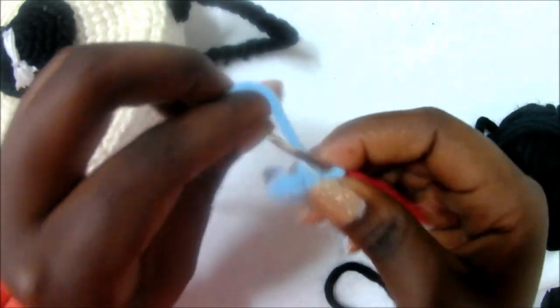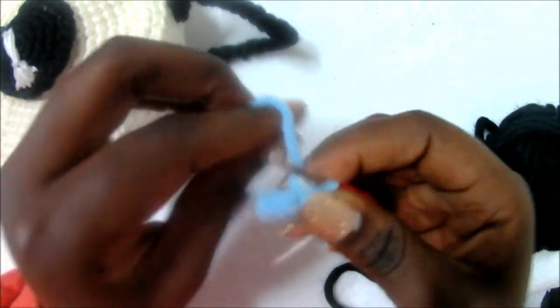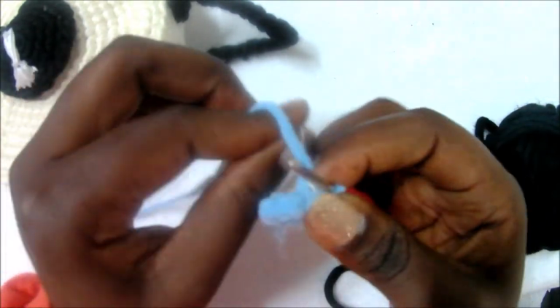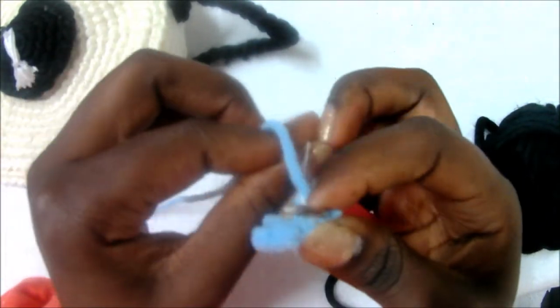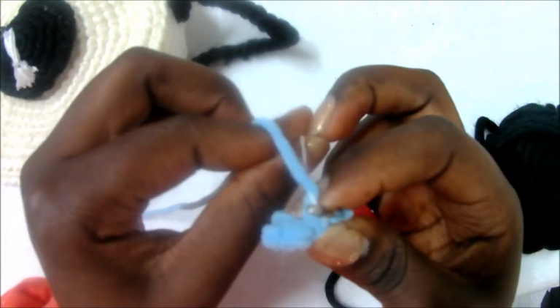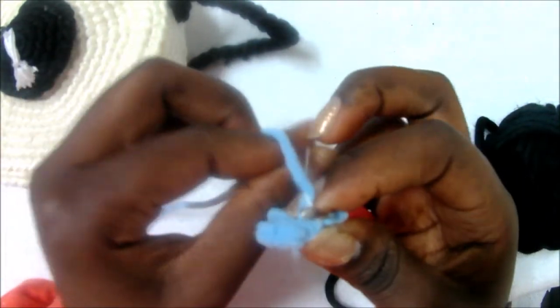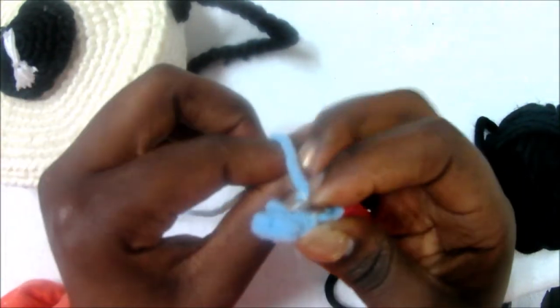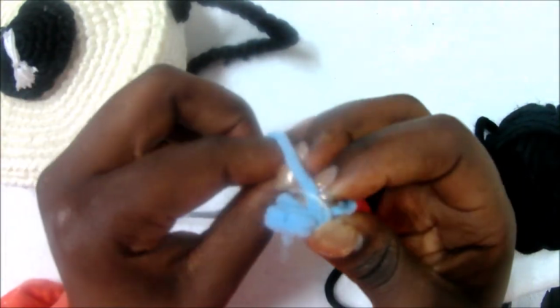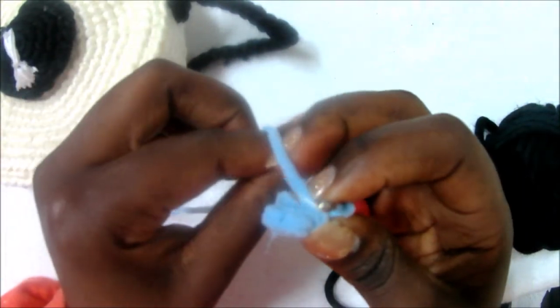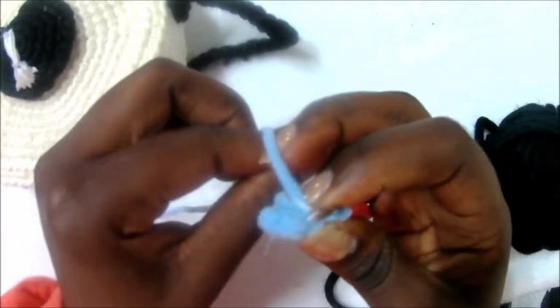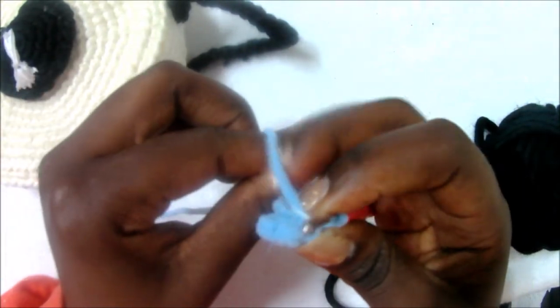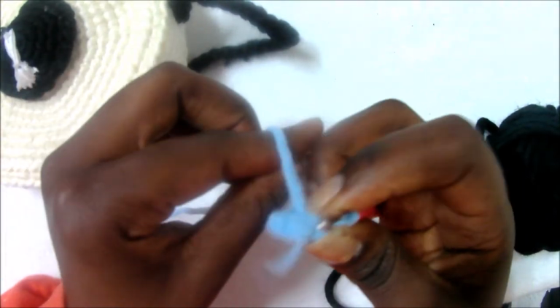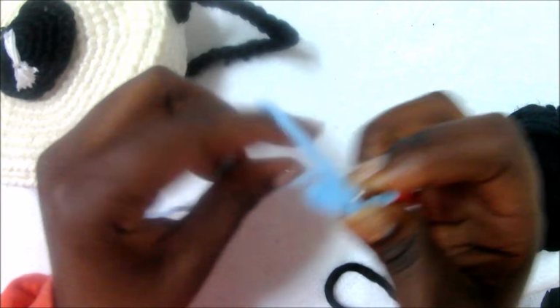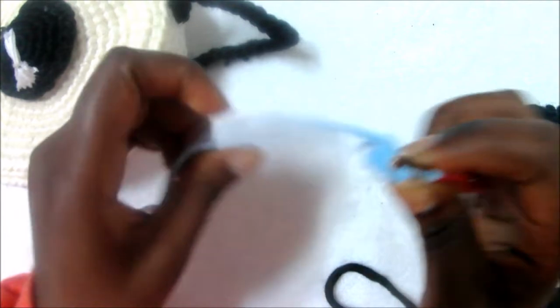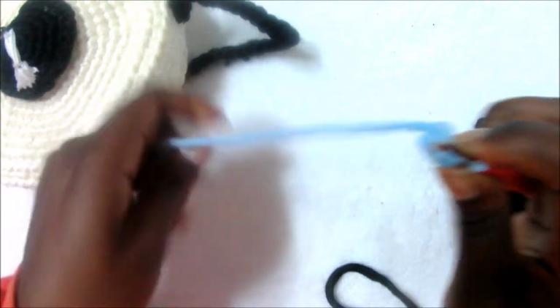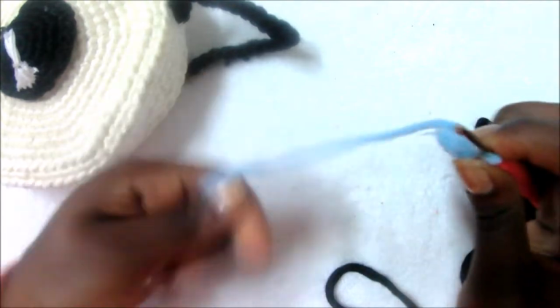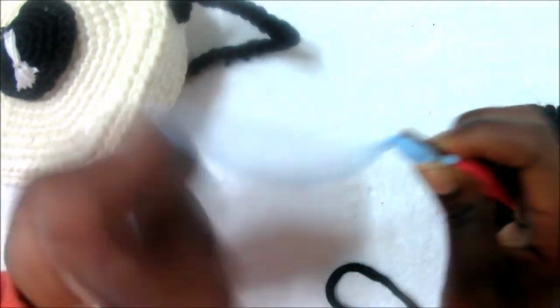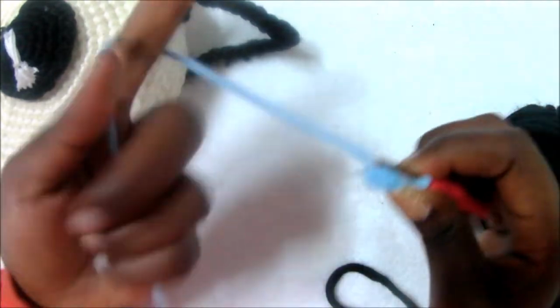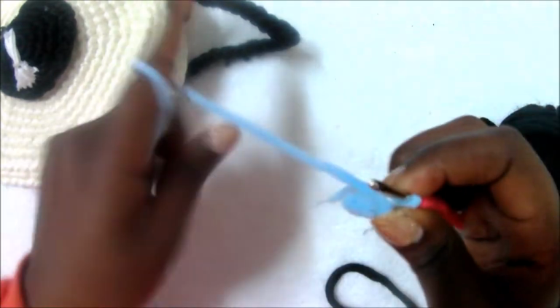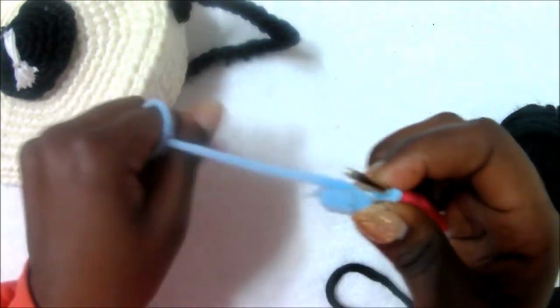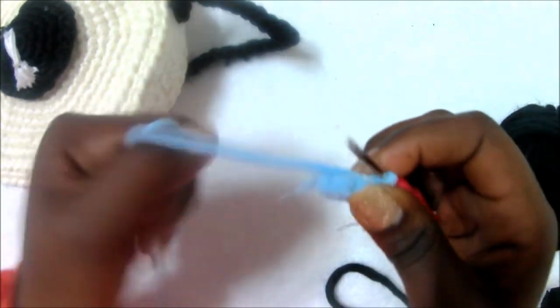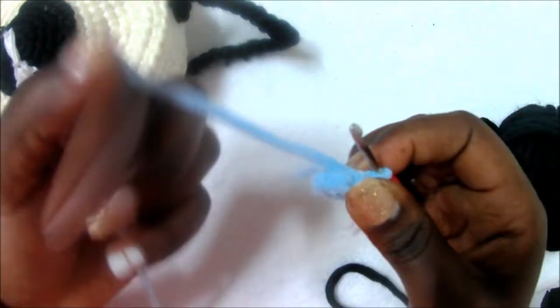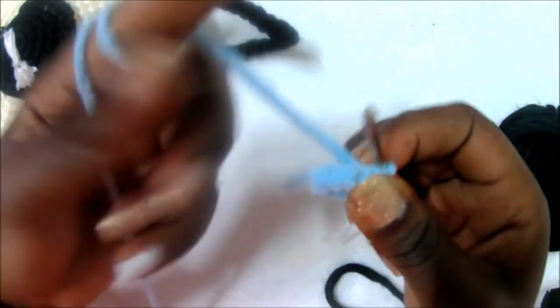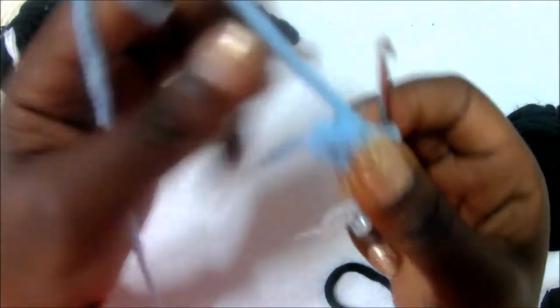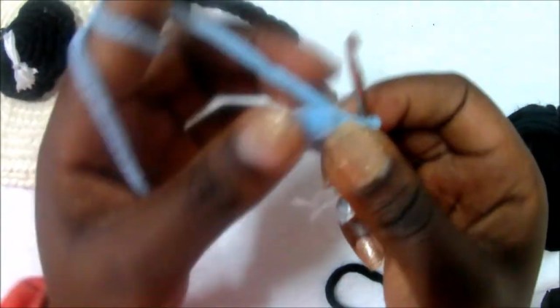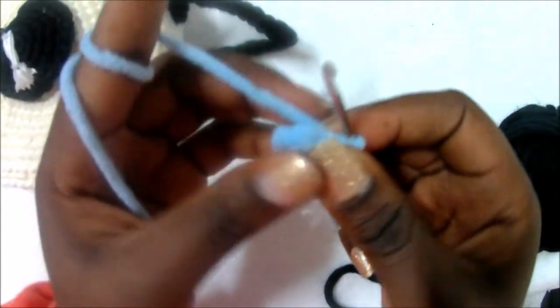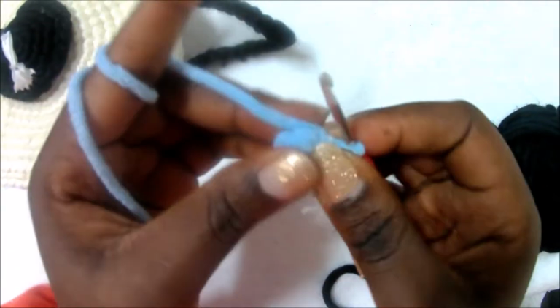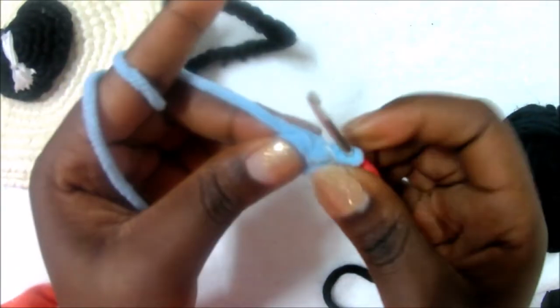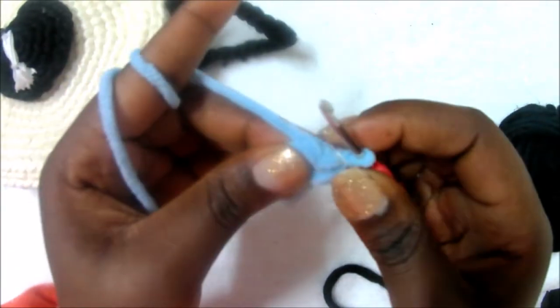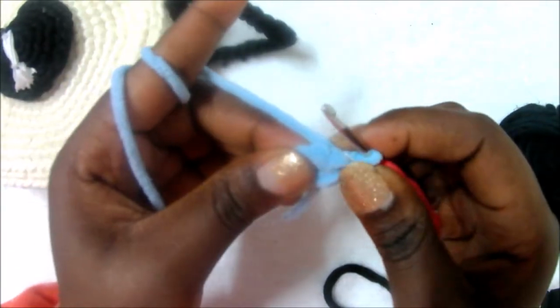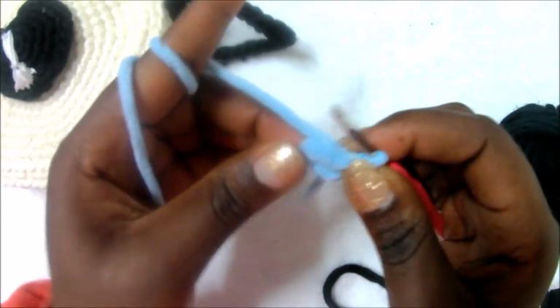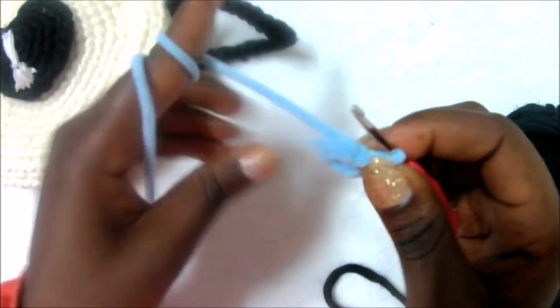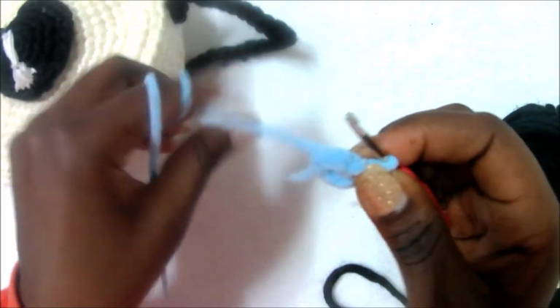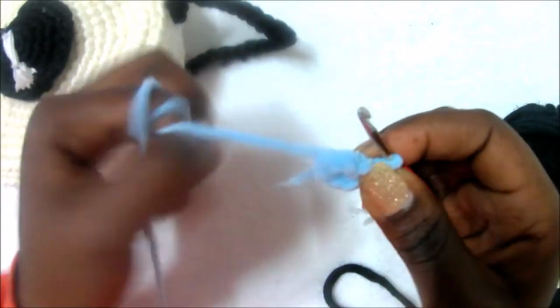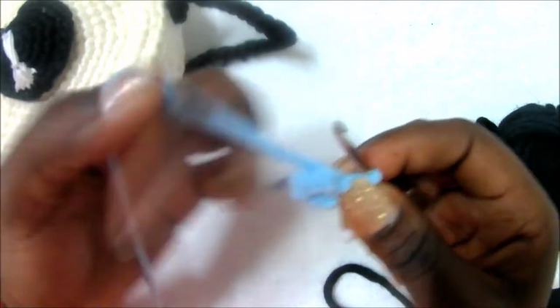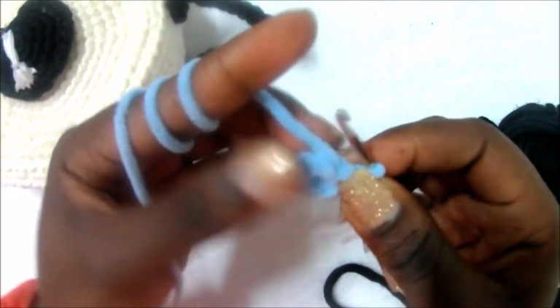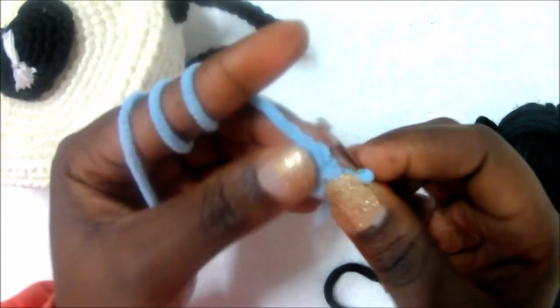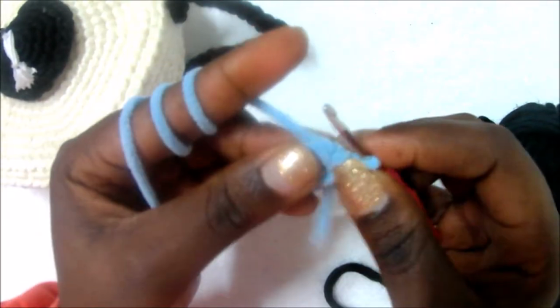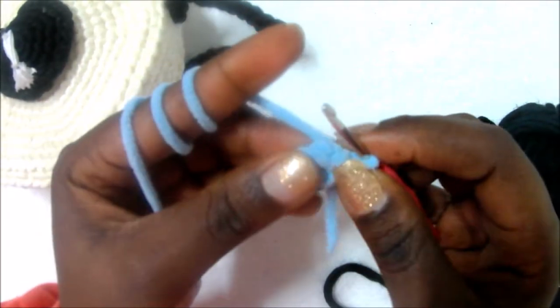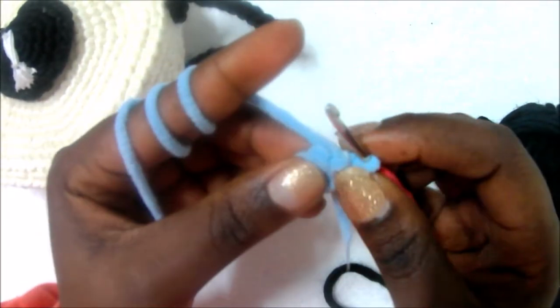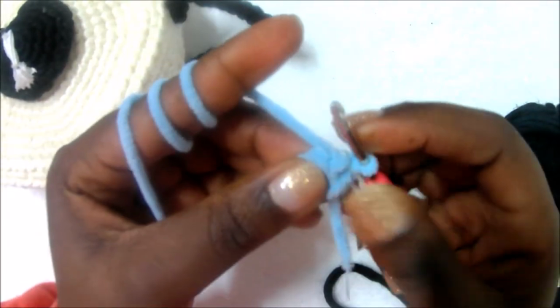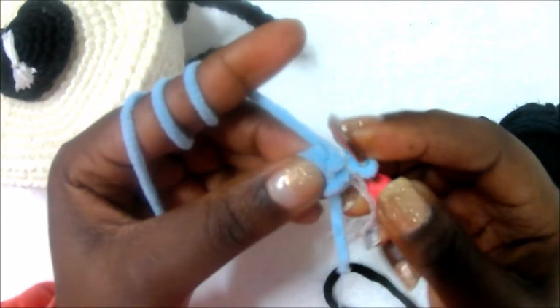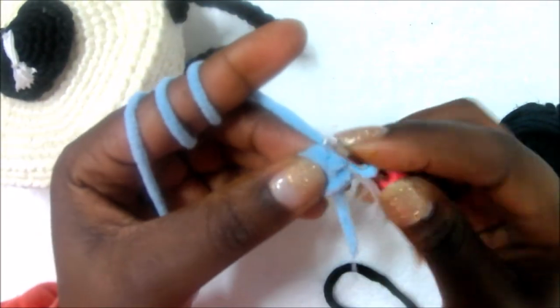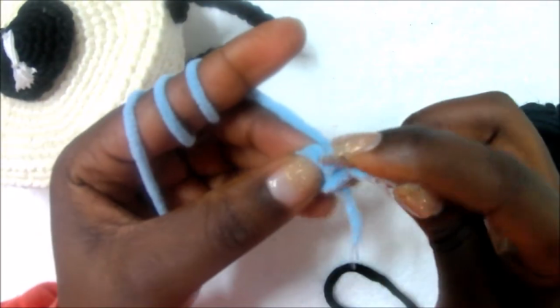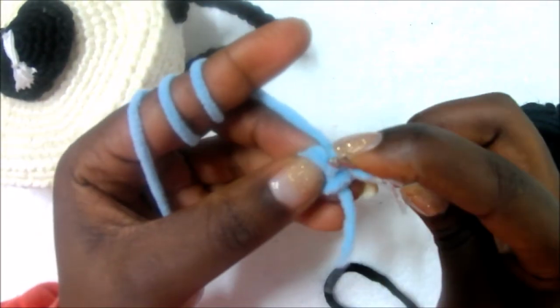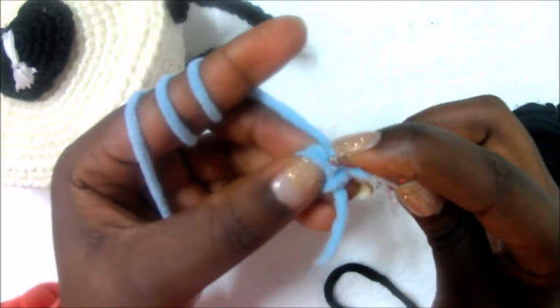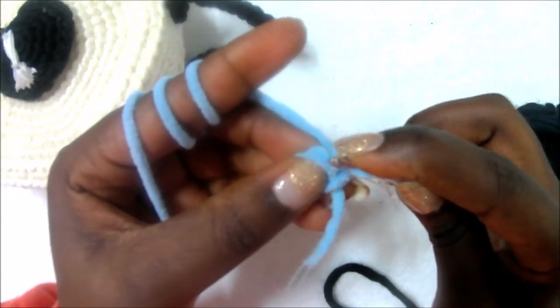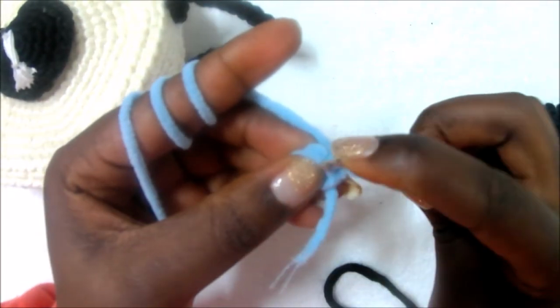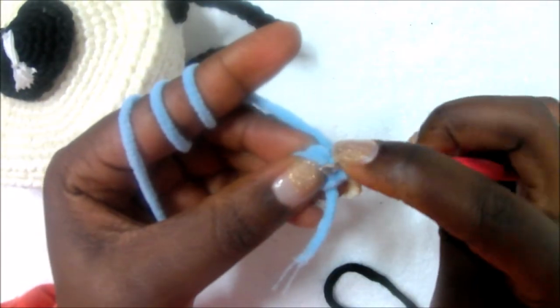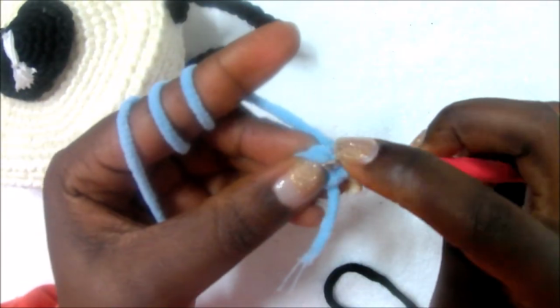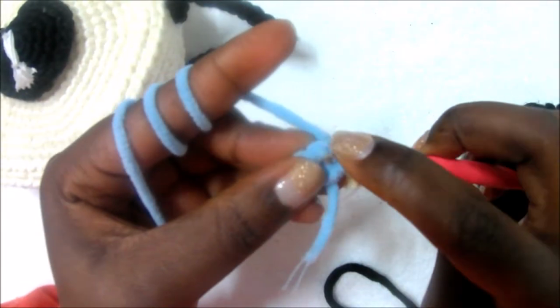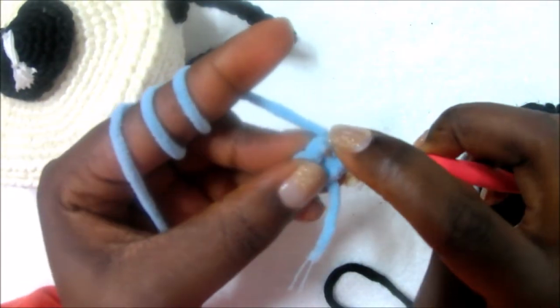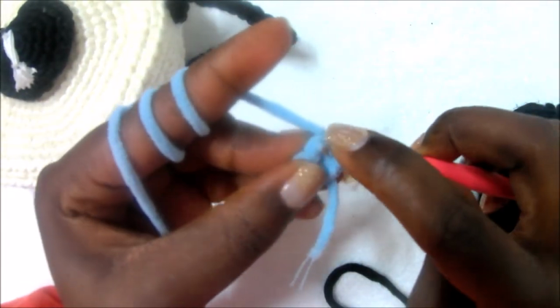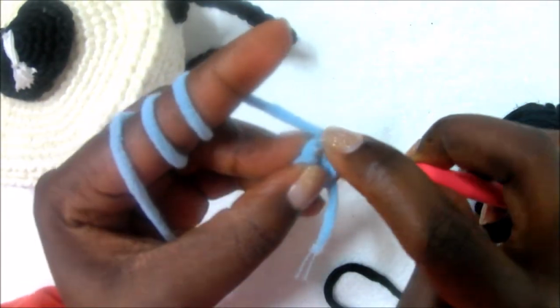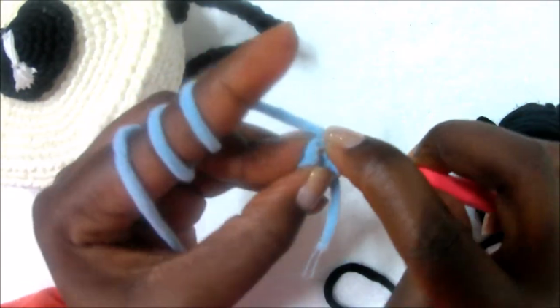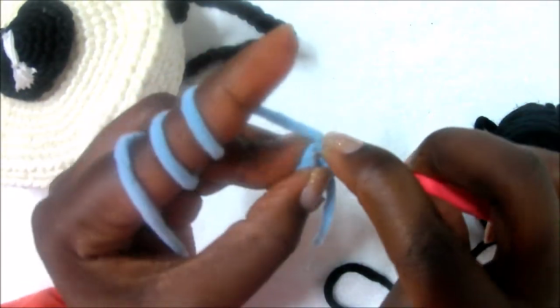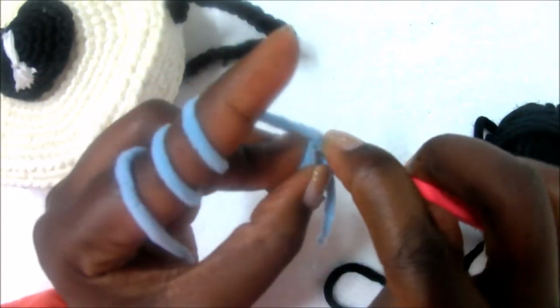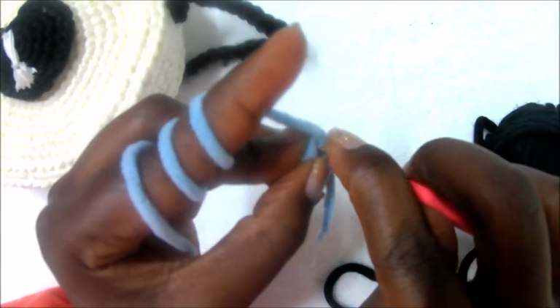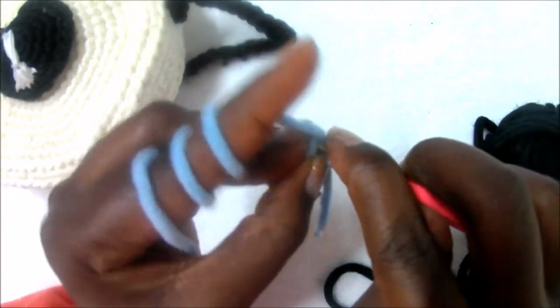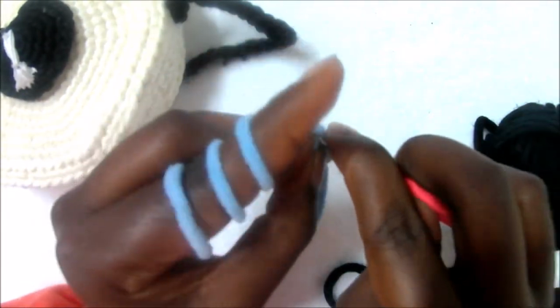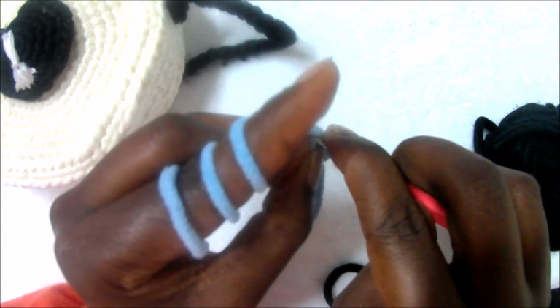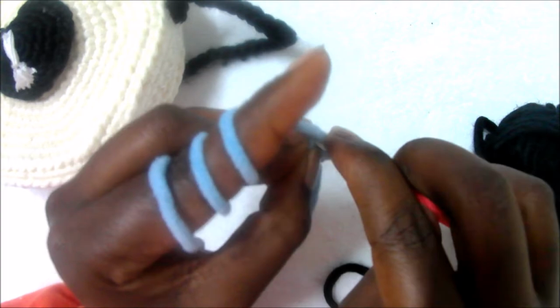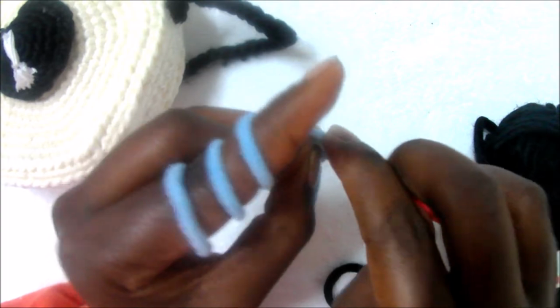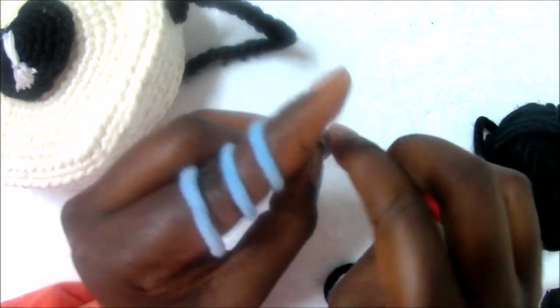In the second row we're going to start increasing, so you're going to do two single crochet in each of the stitches.